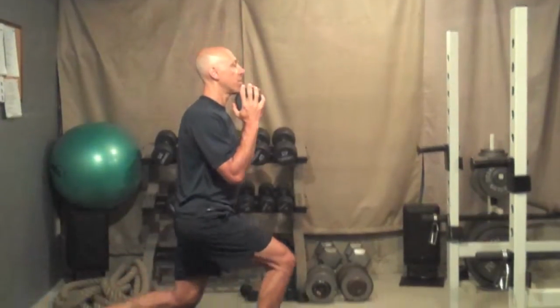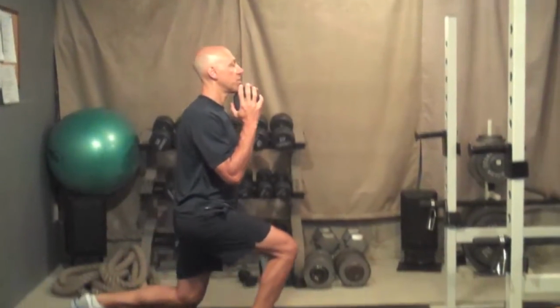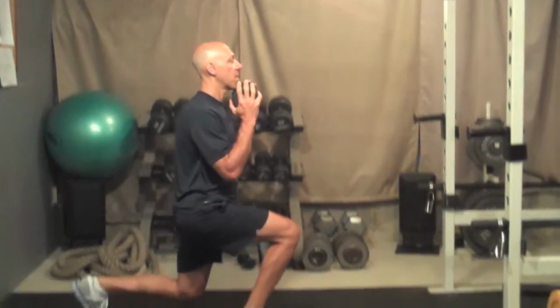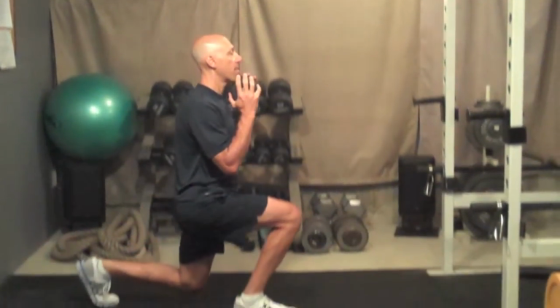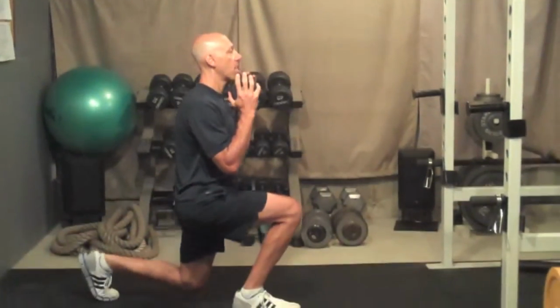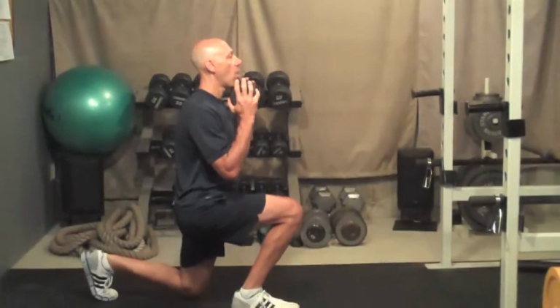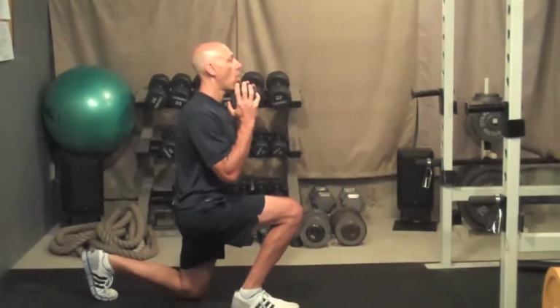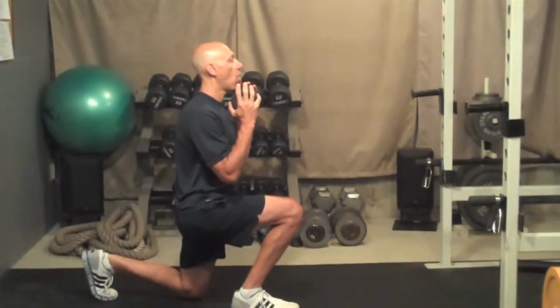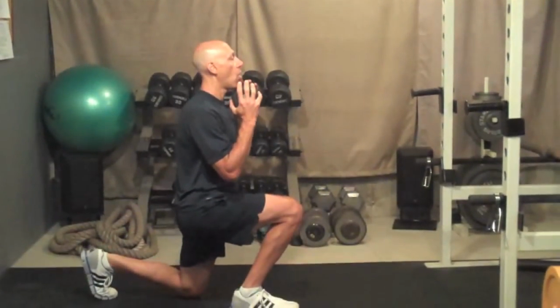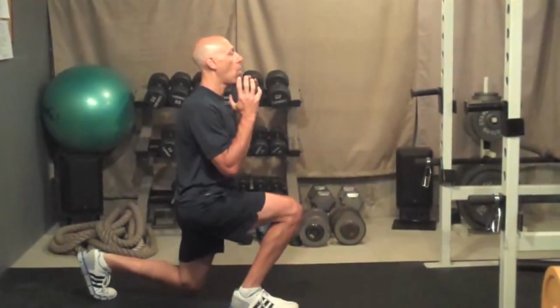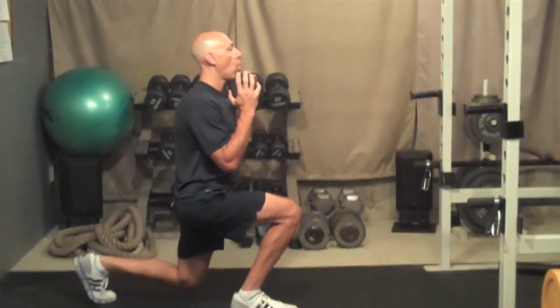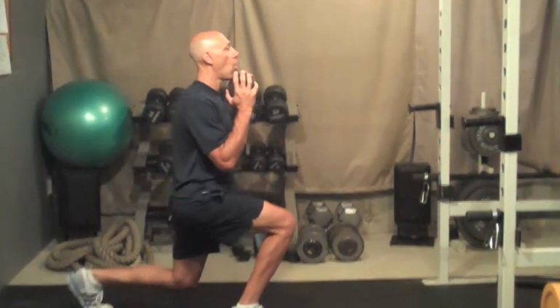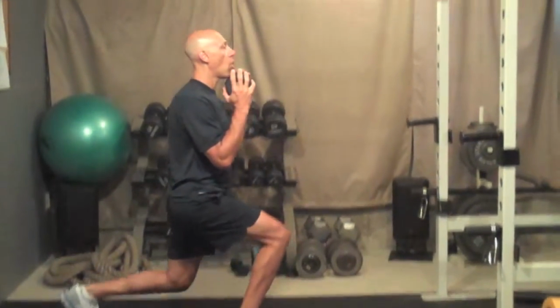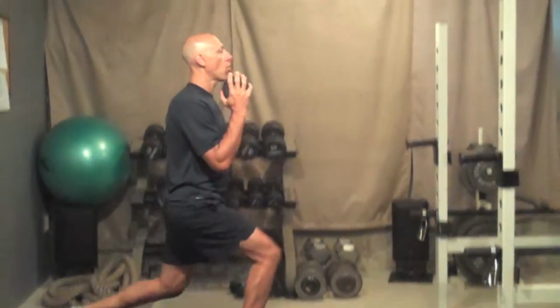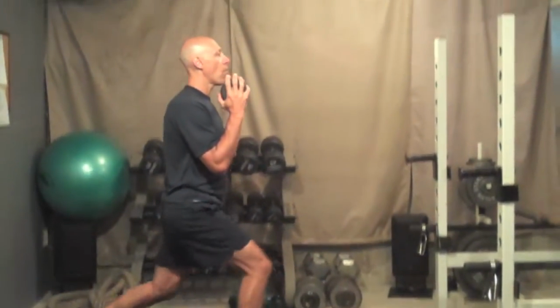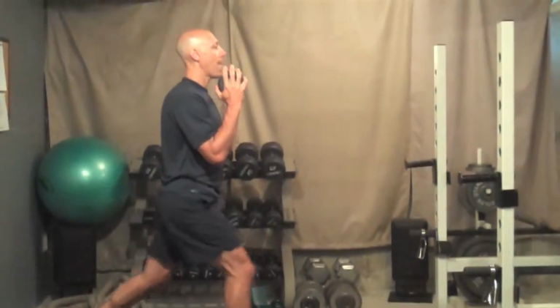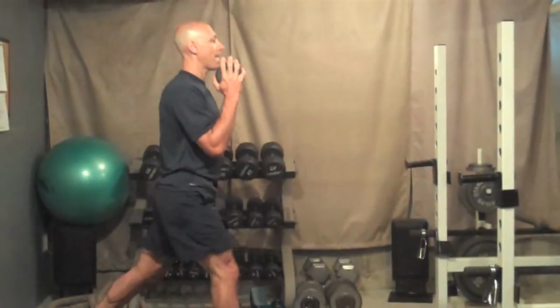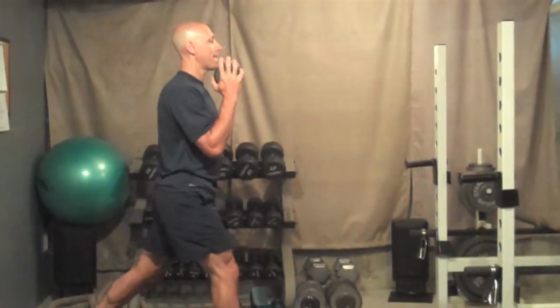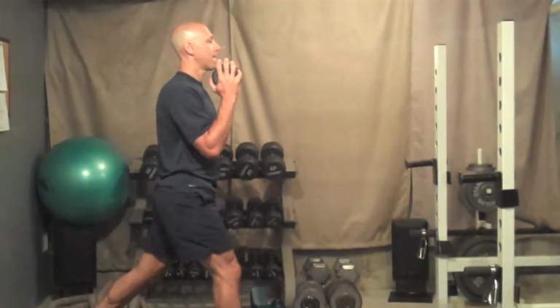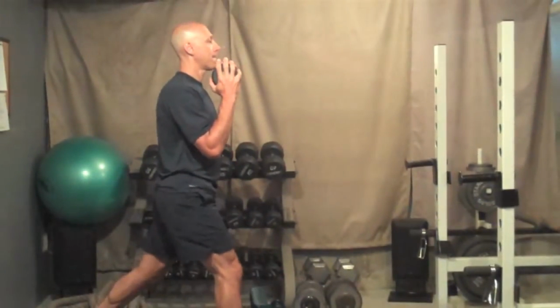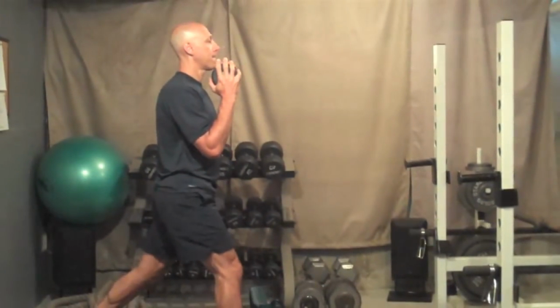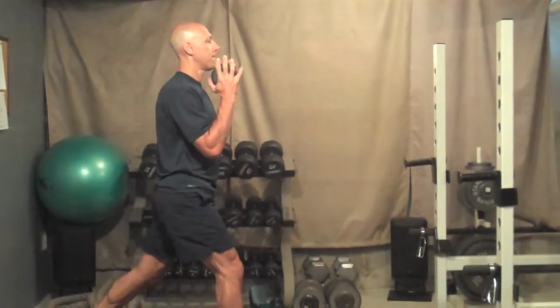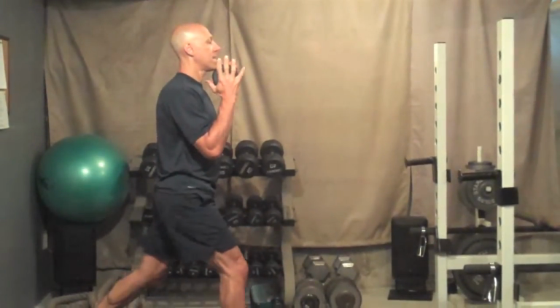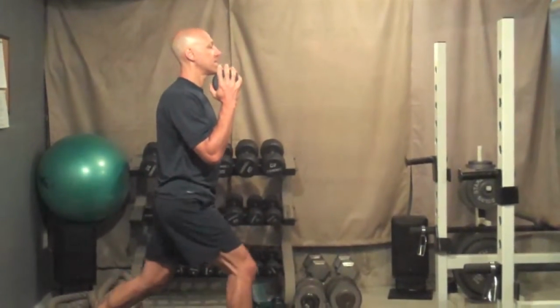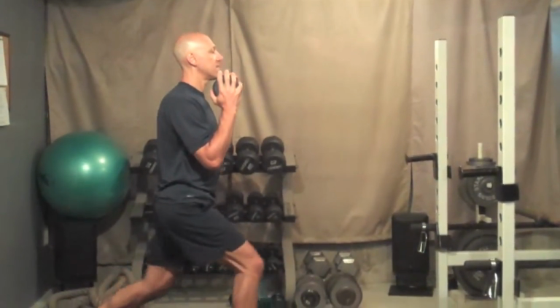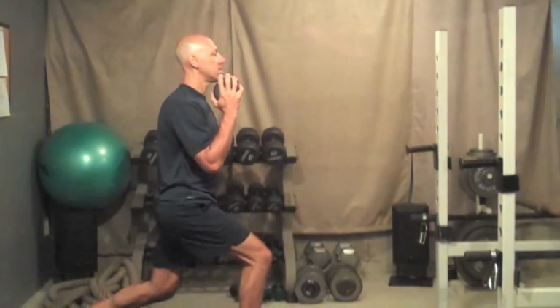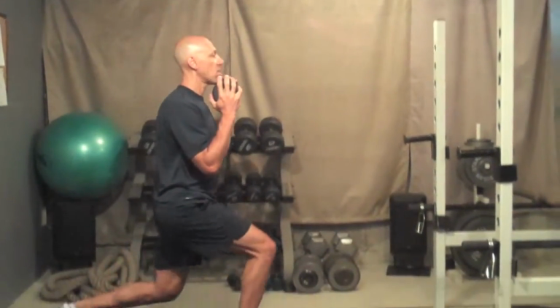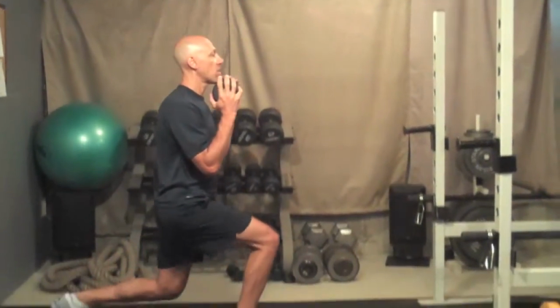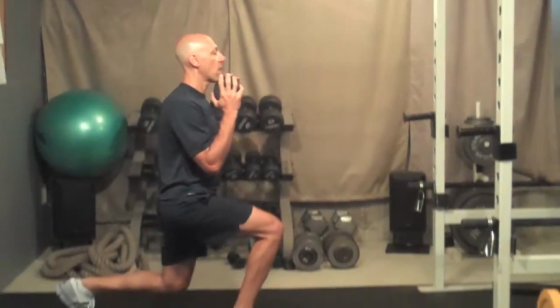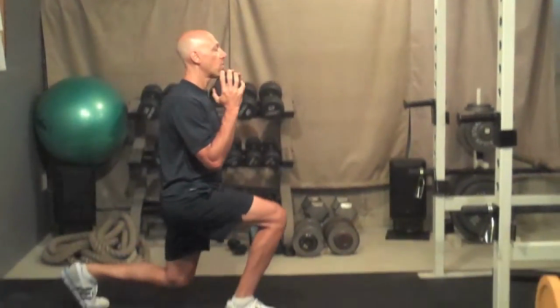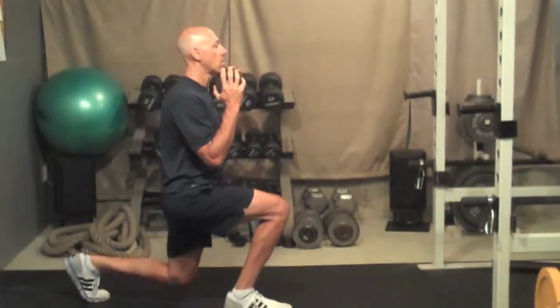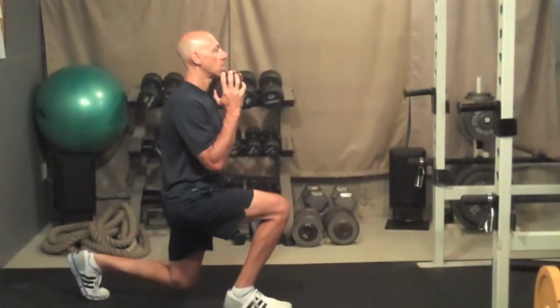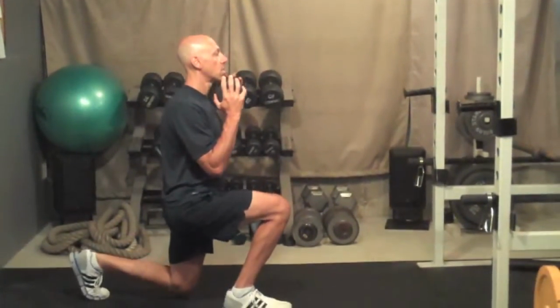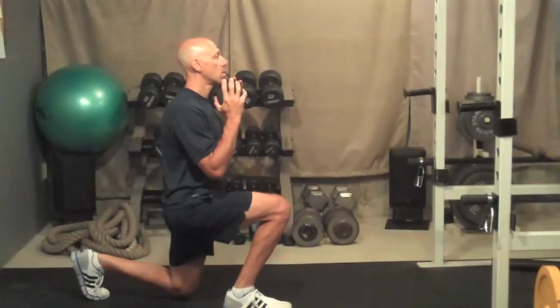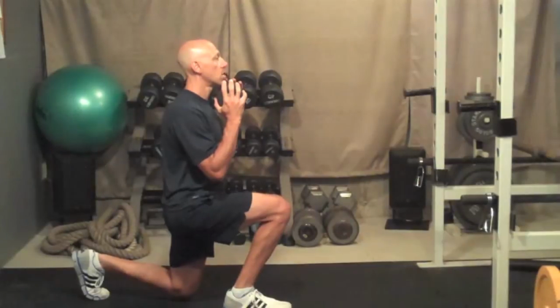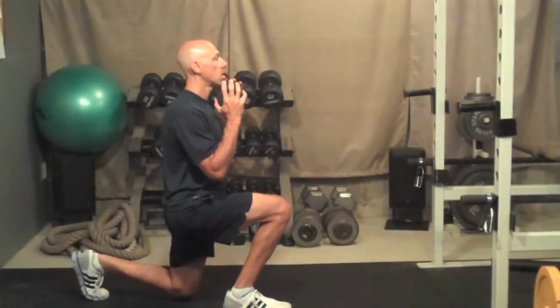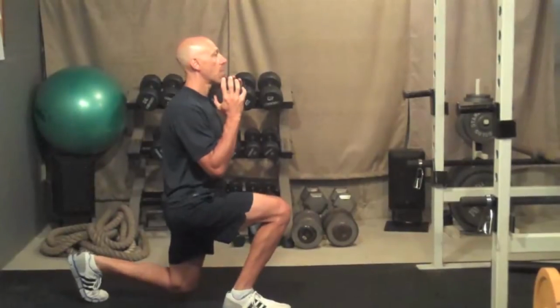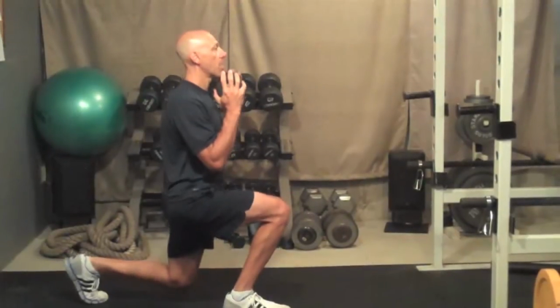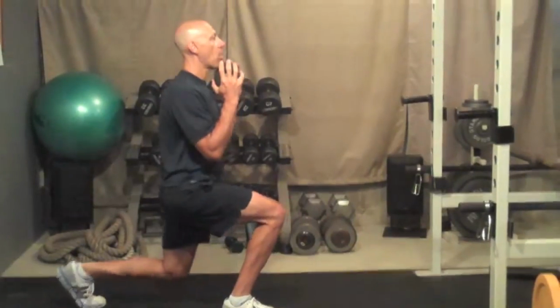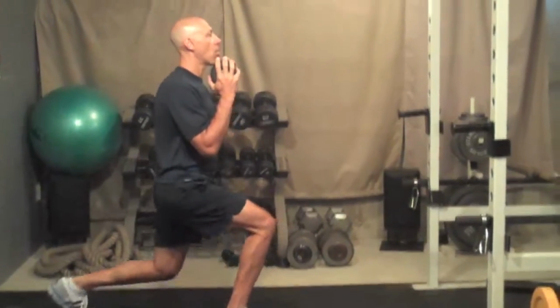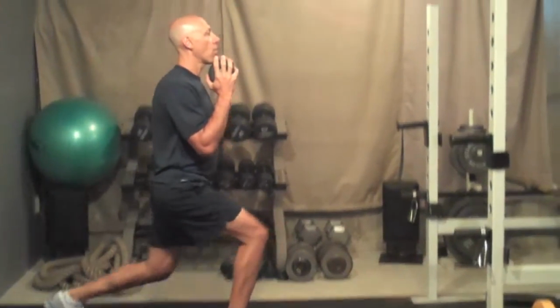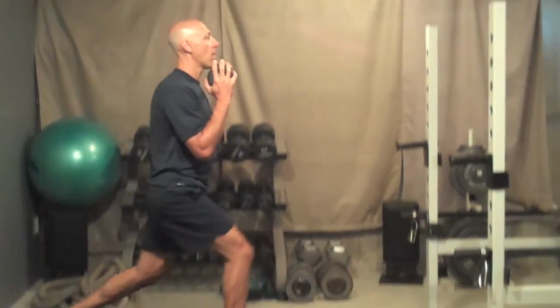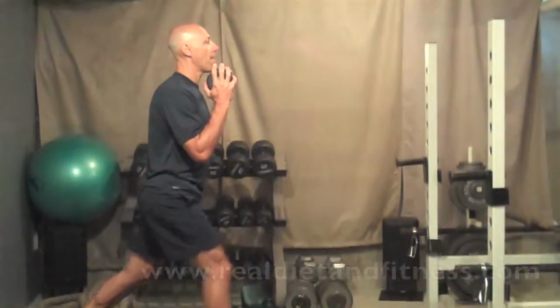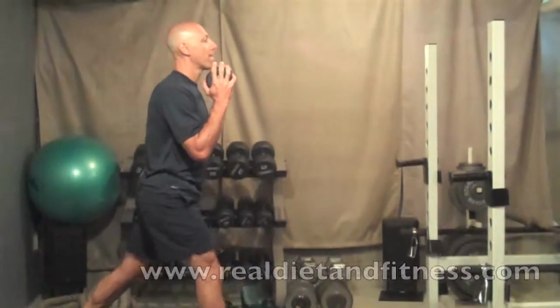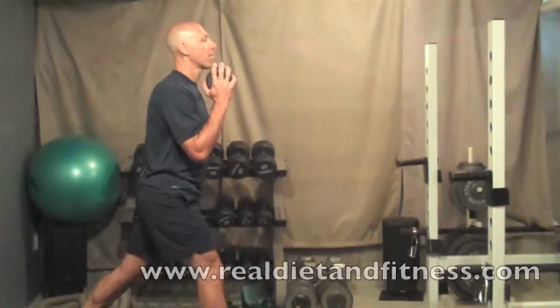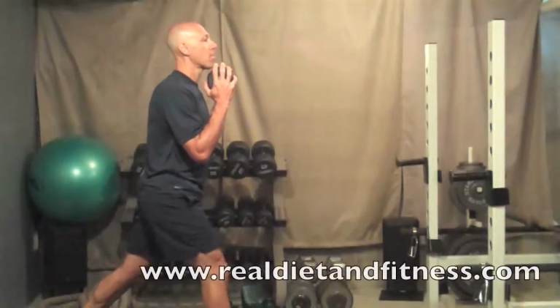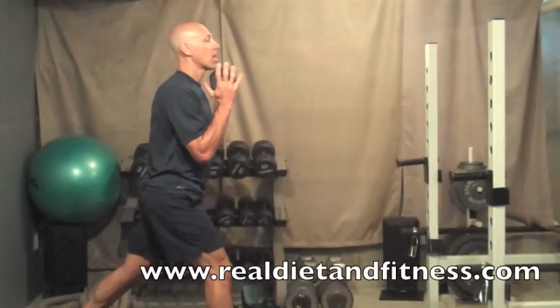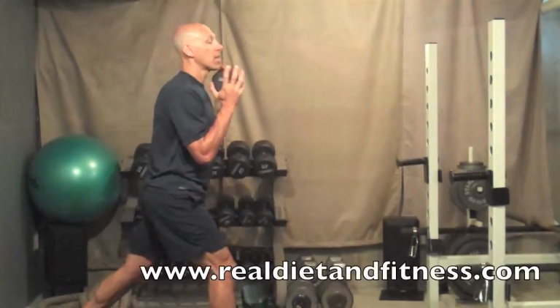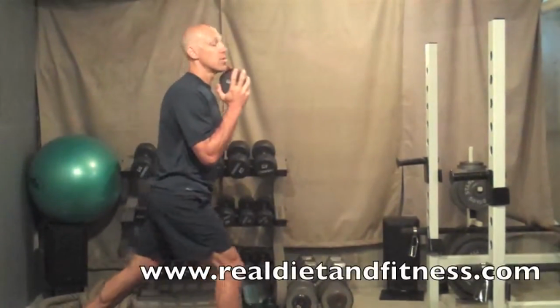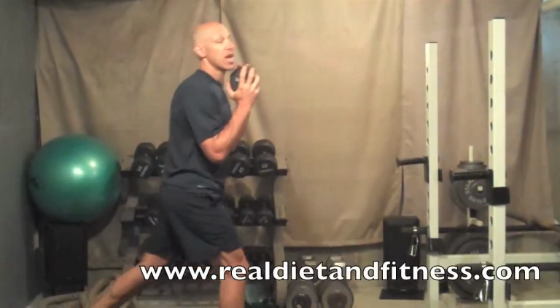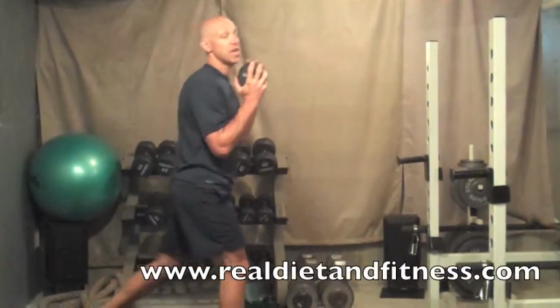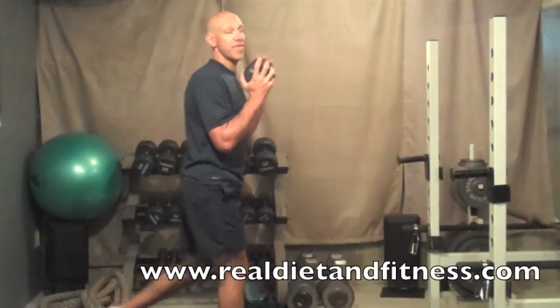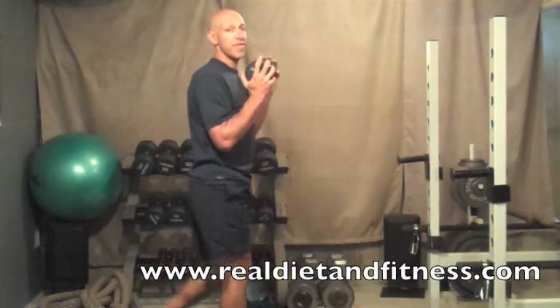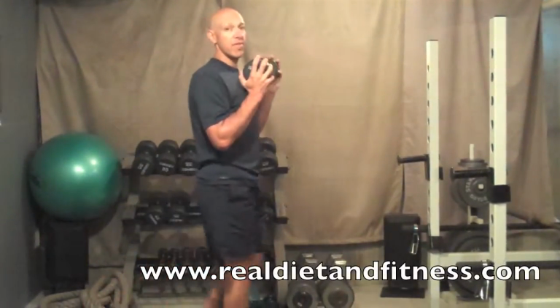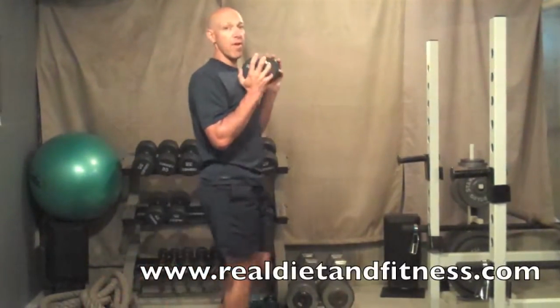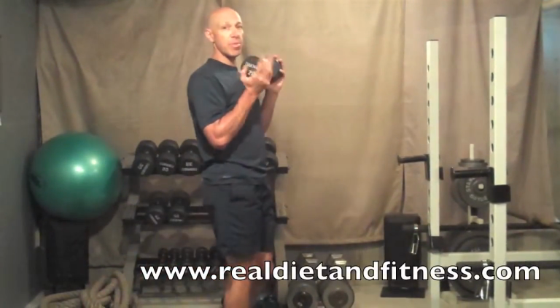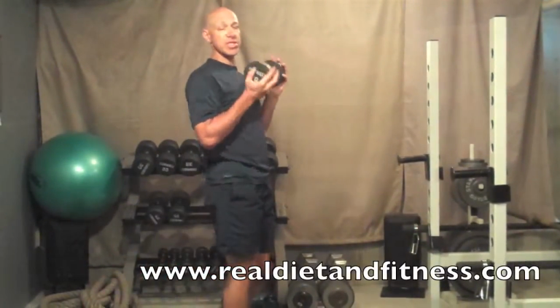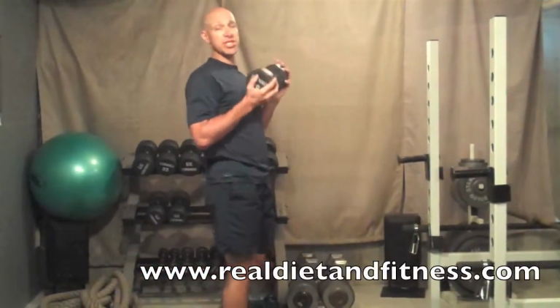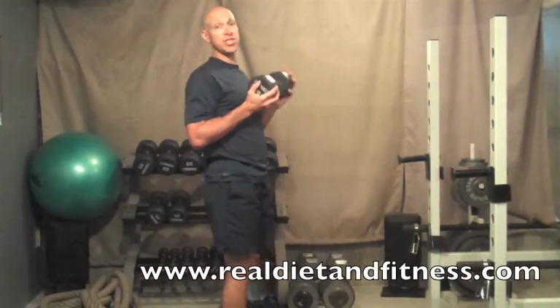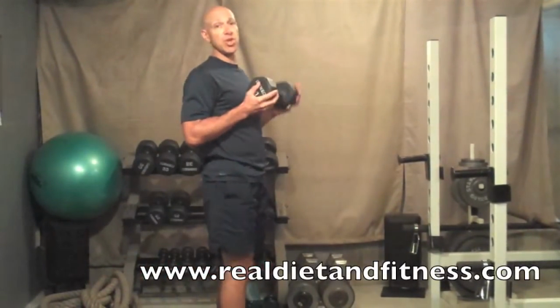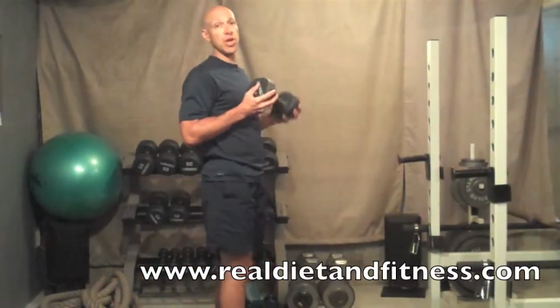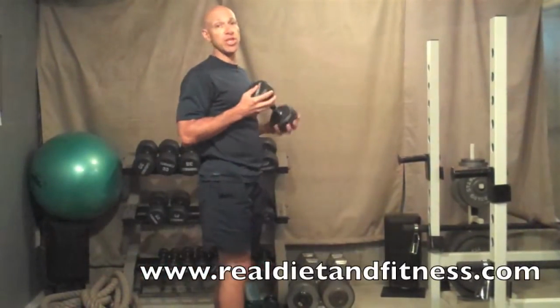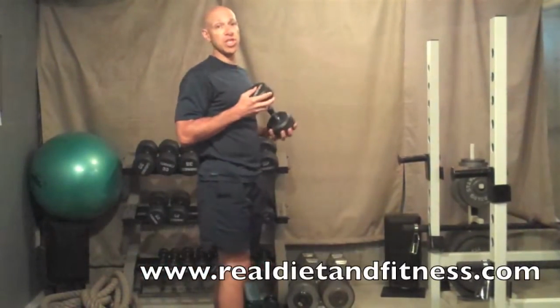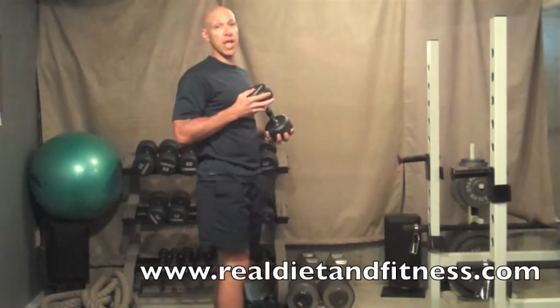Make sure you're coming all the way up. Nice and easy lower down. Coming all the way up. Do 10 to 15 repetitions on each leg.